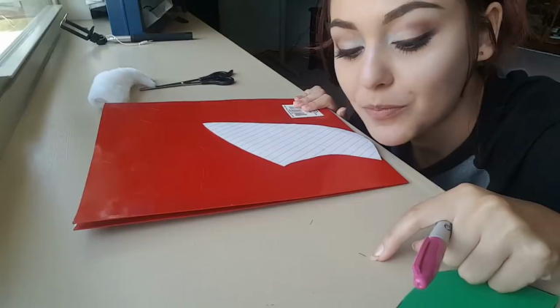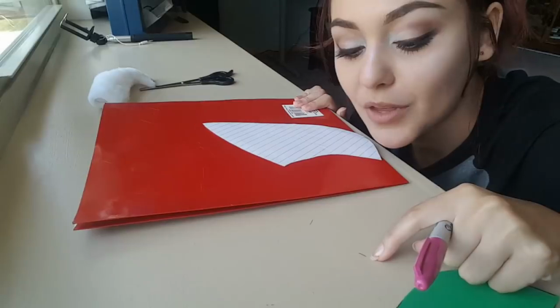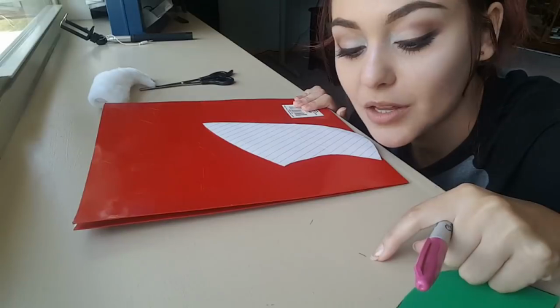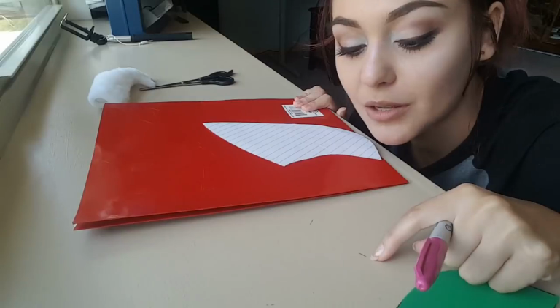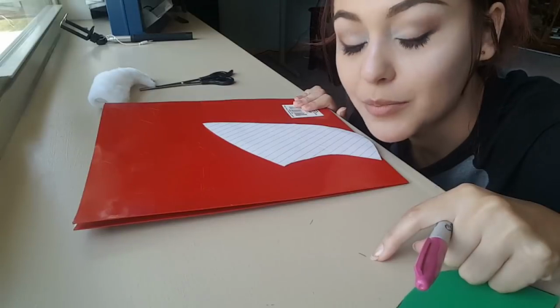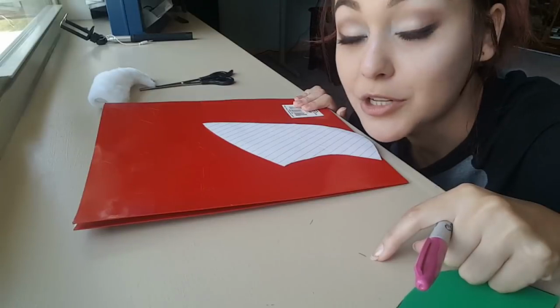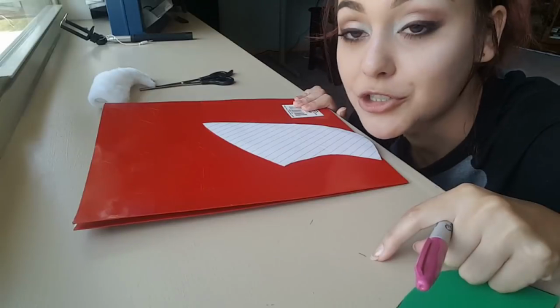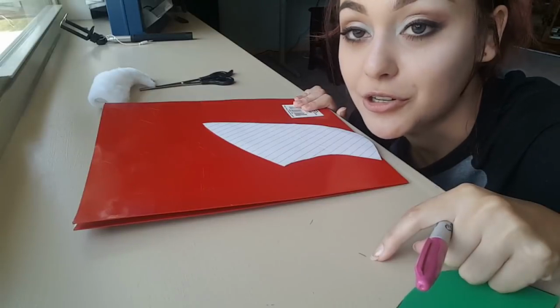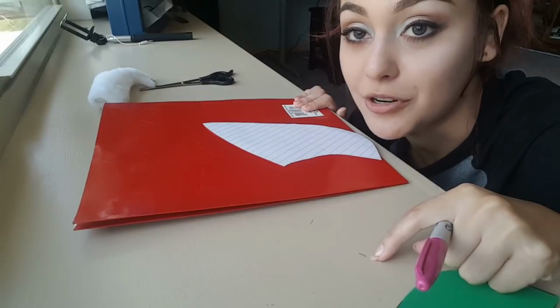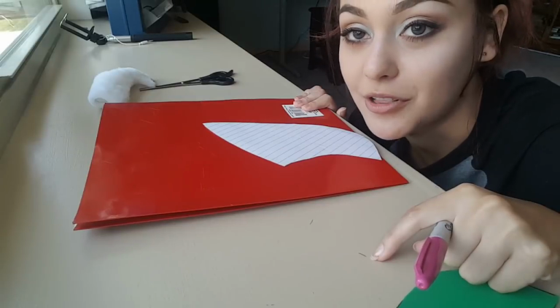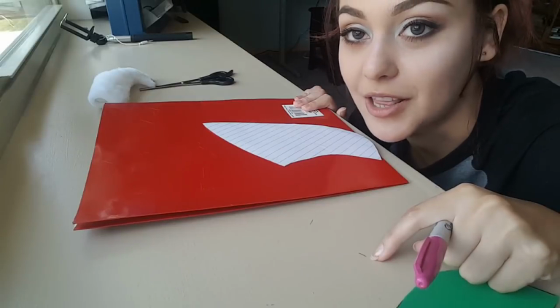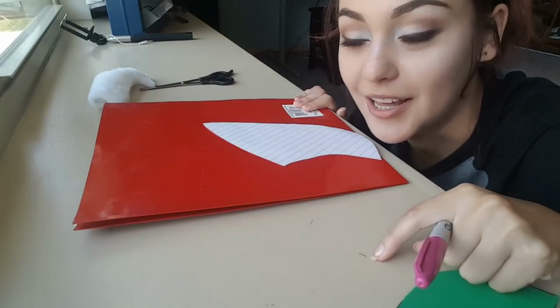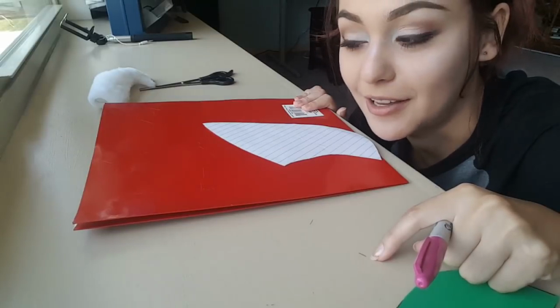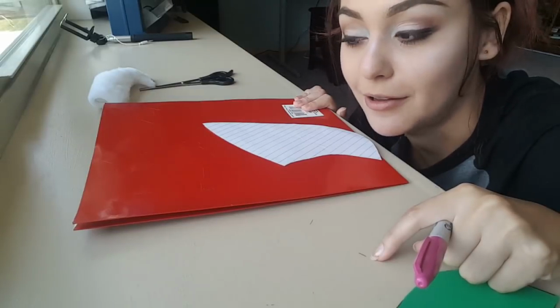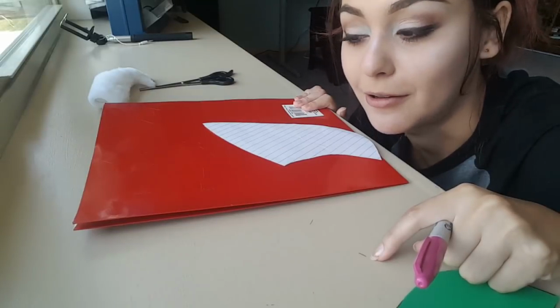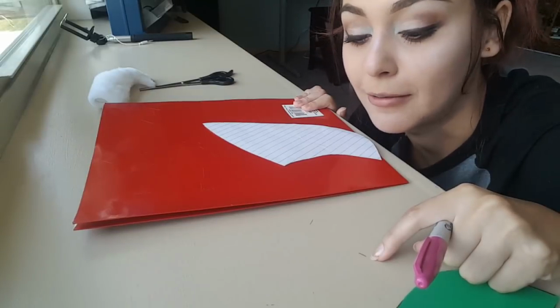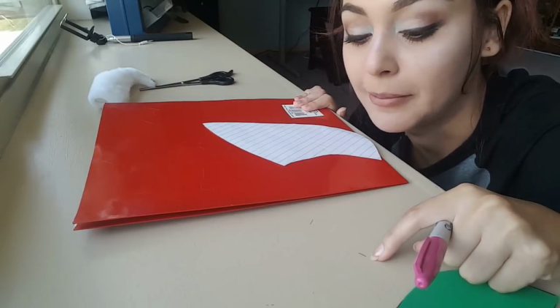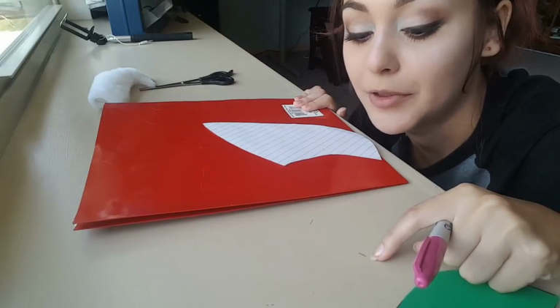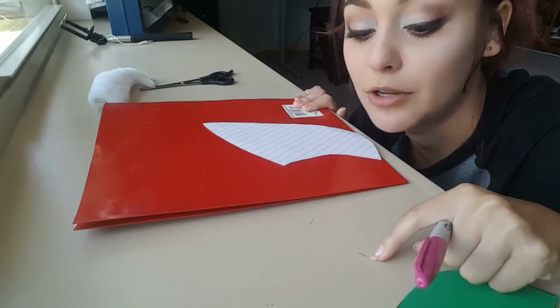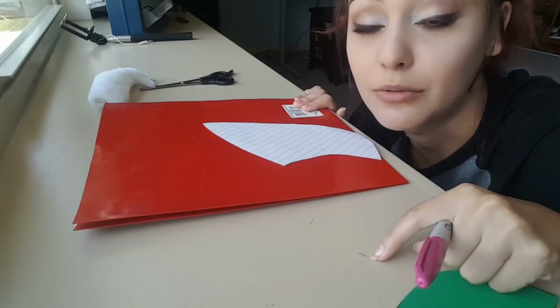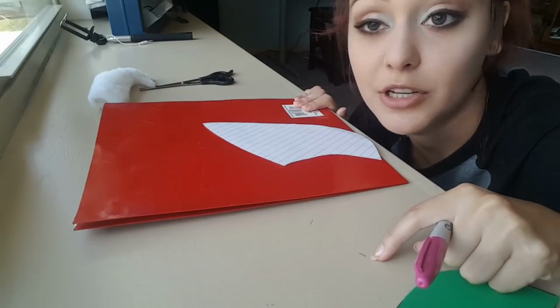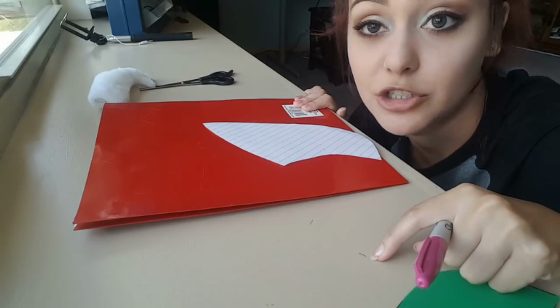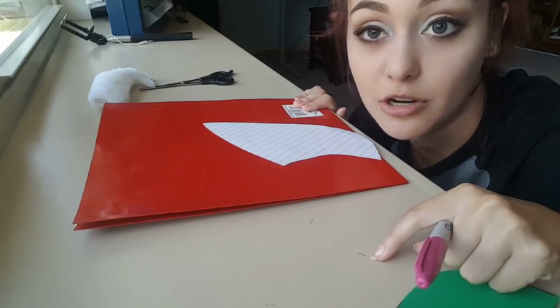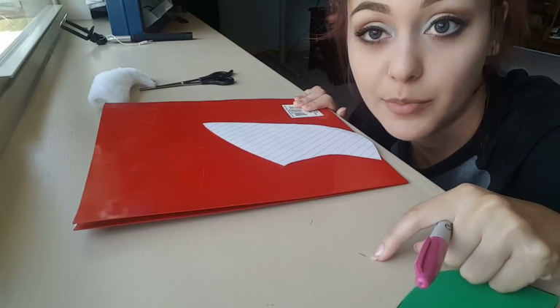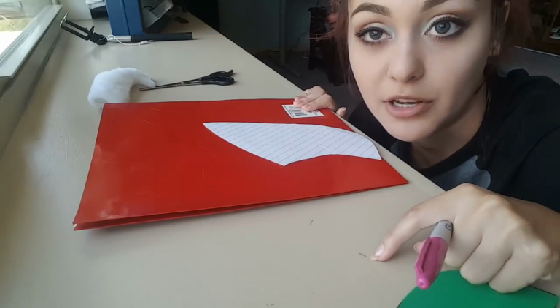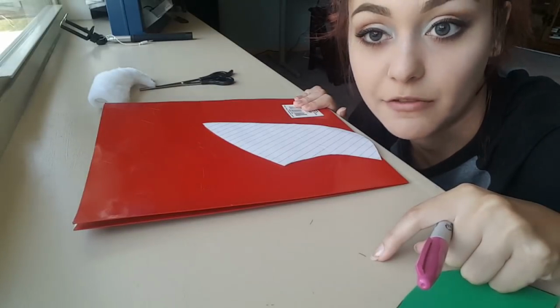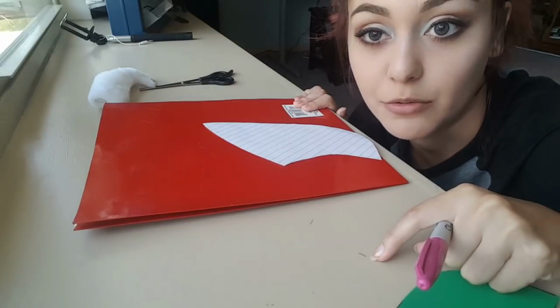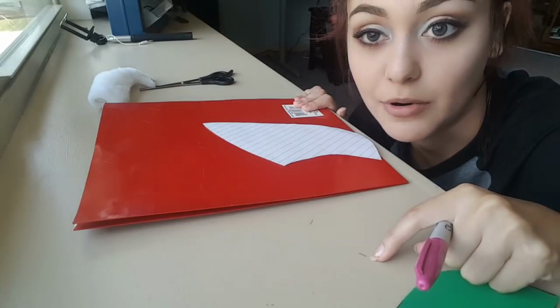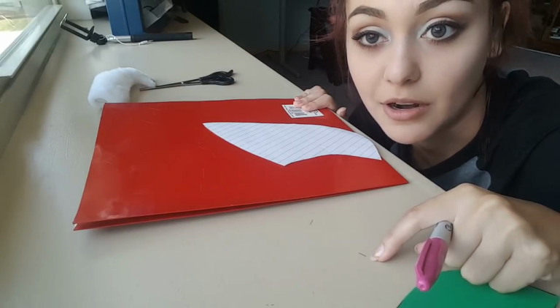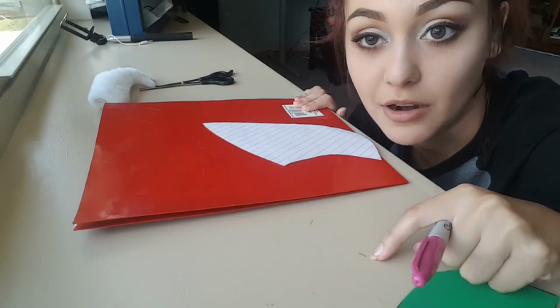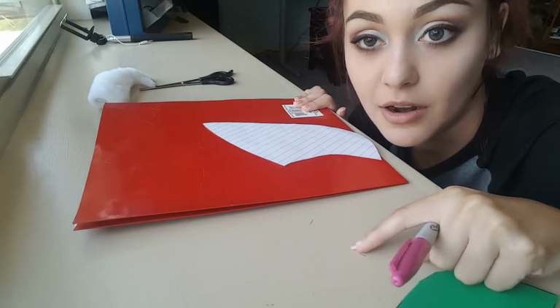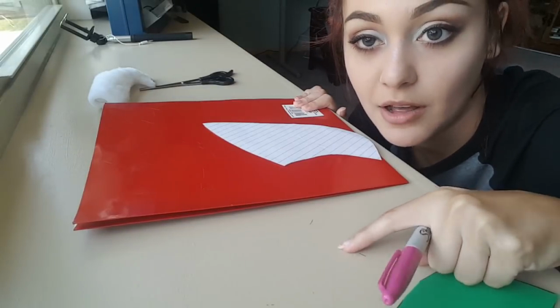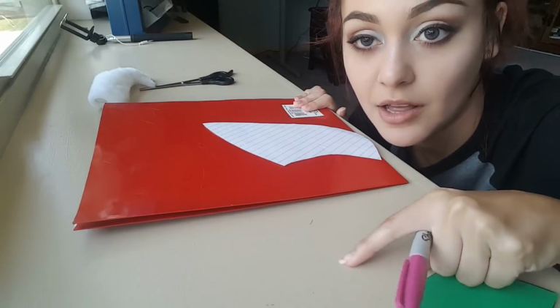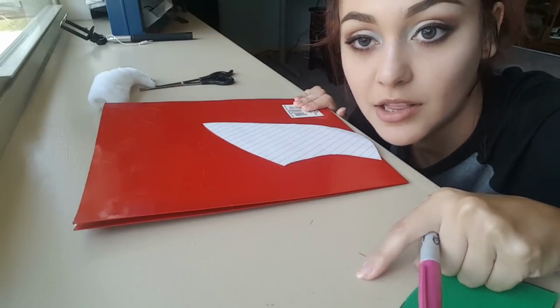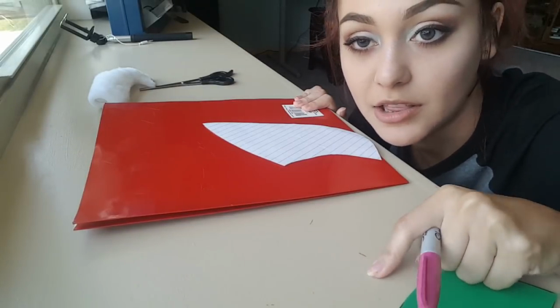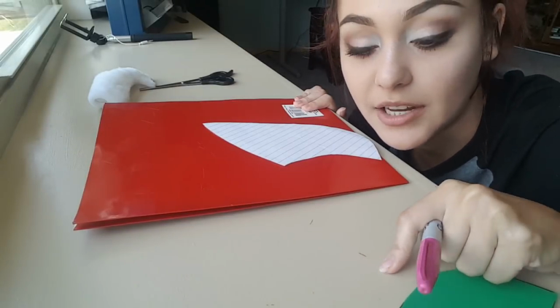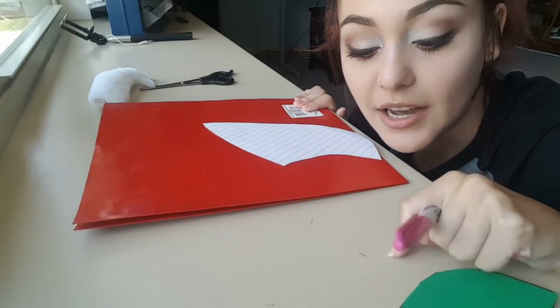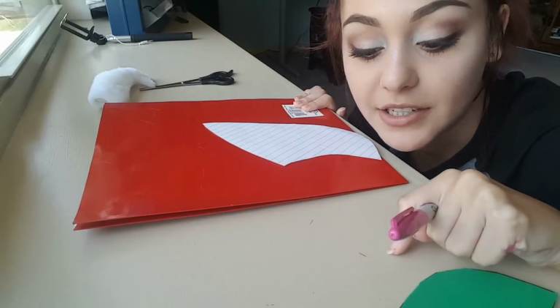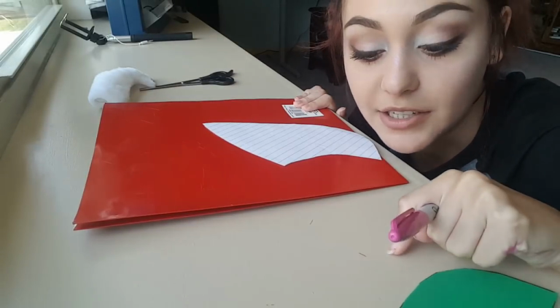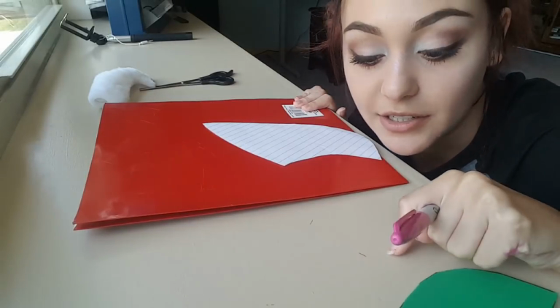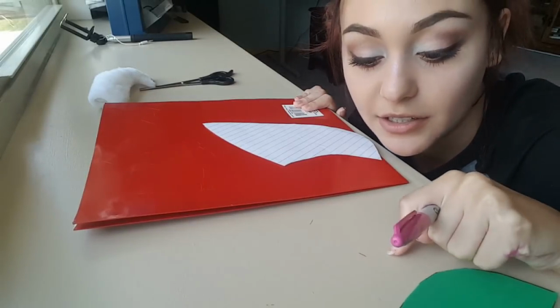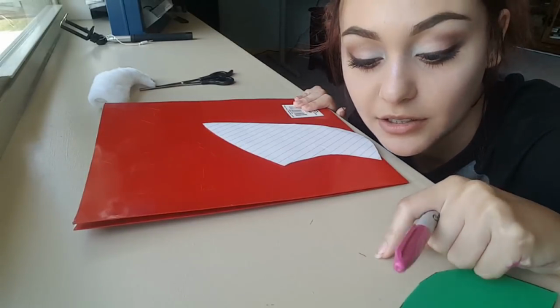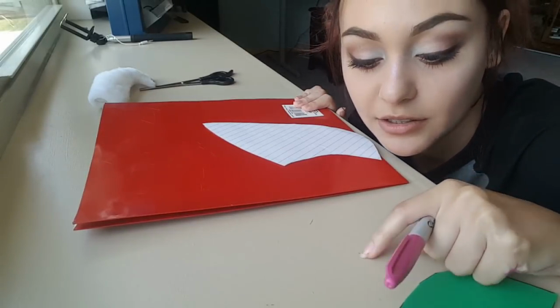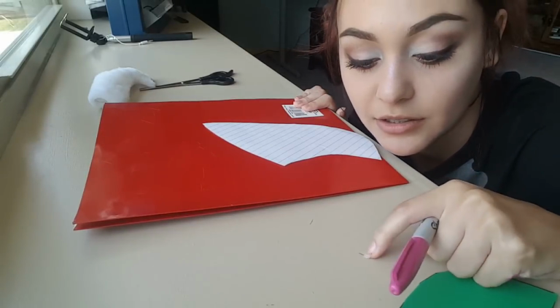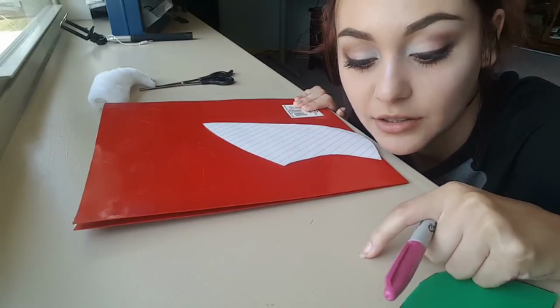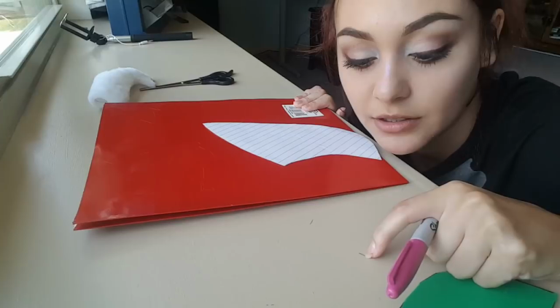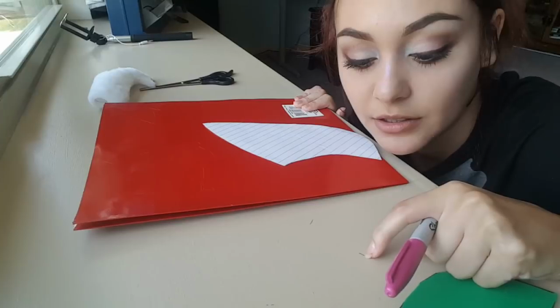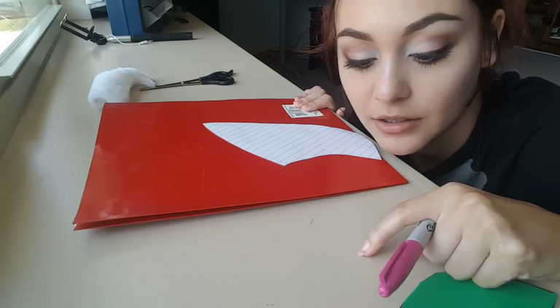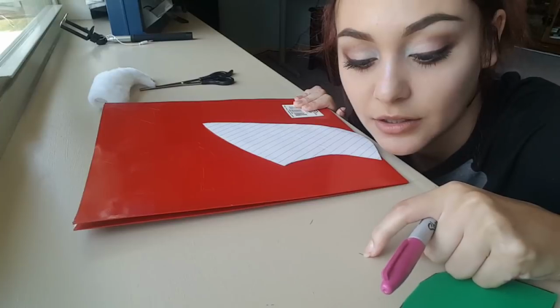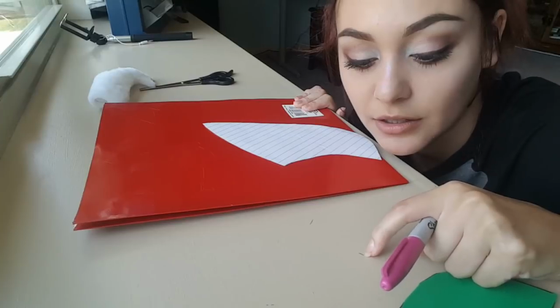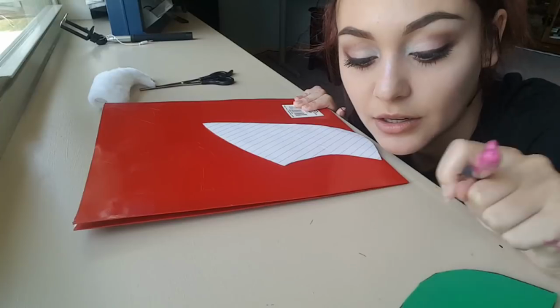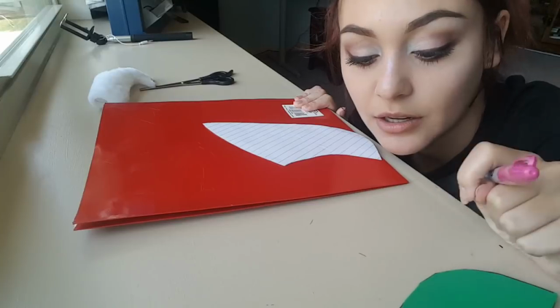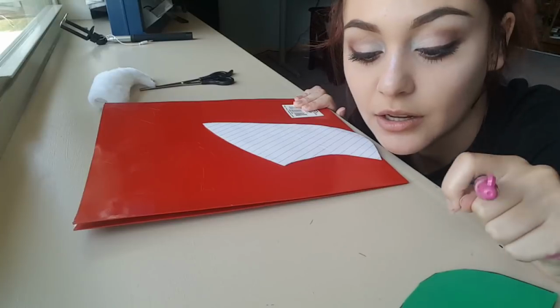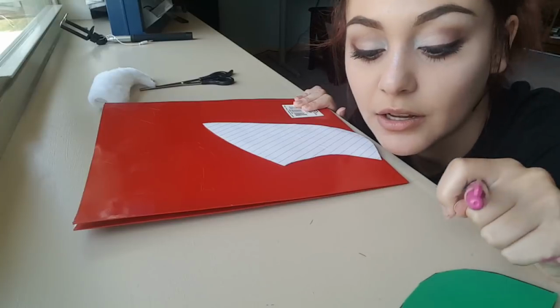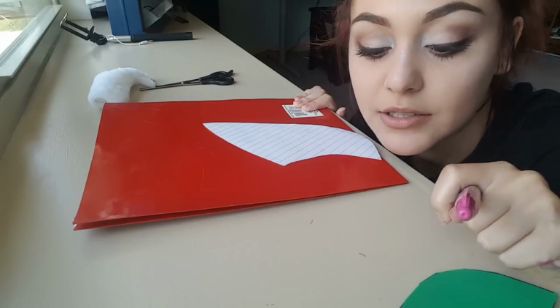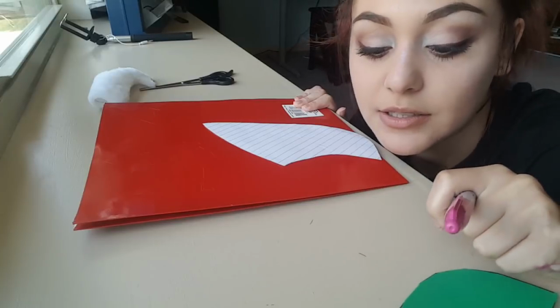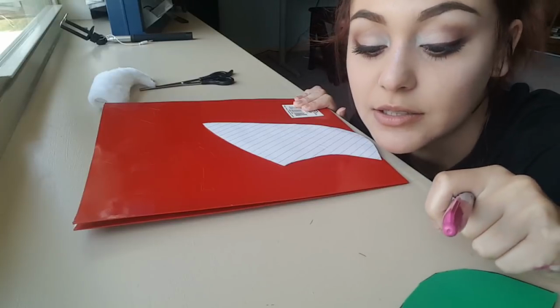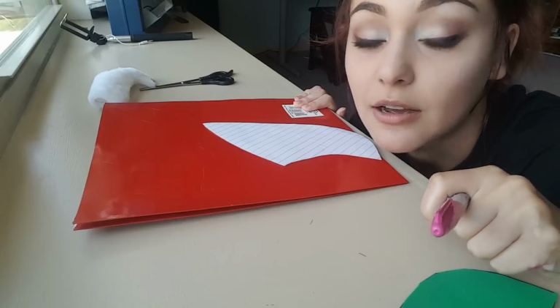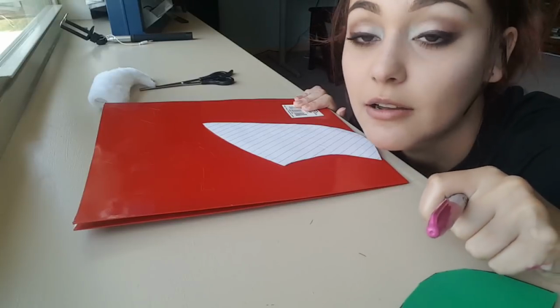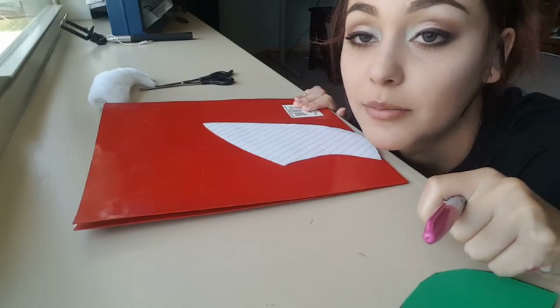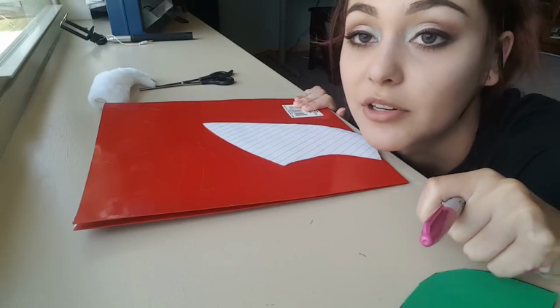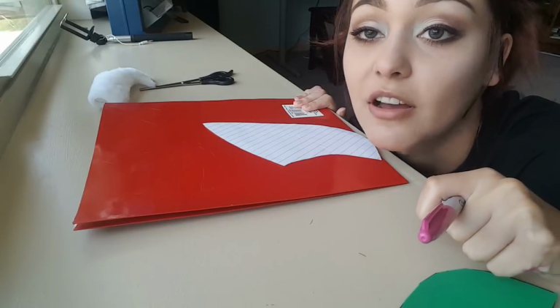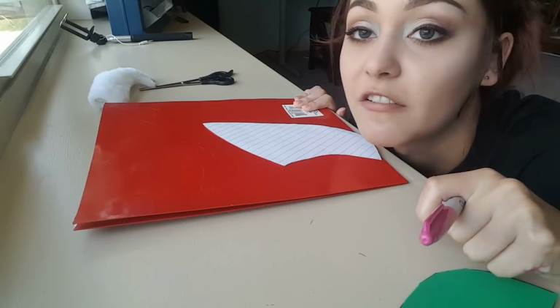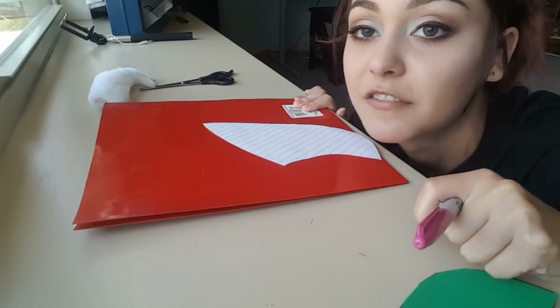Make sure that you don't get sharpie everywhere like I did, because it's not coming off.